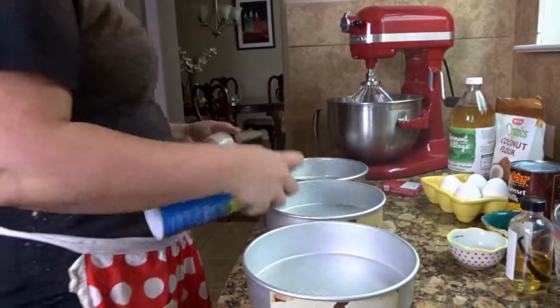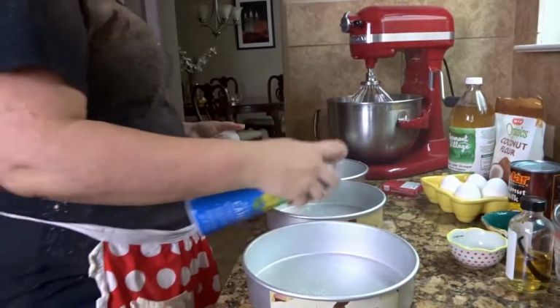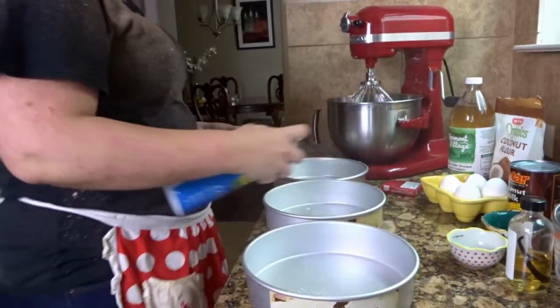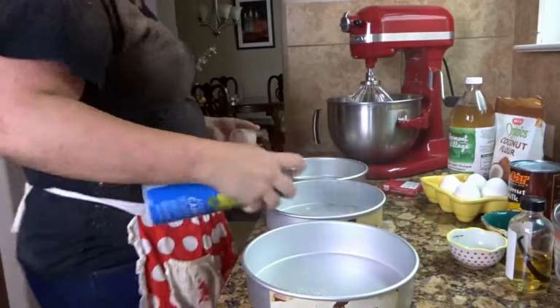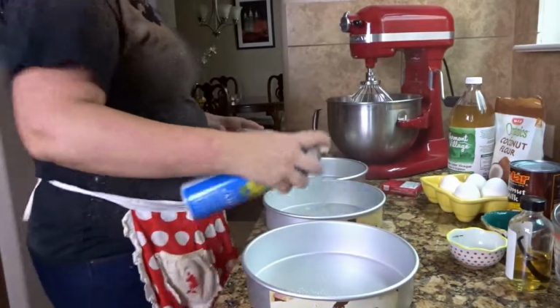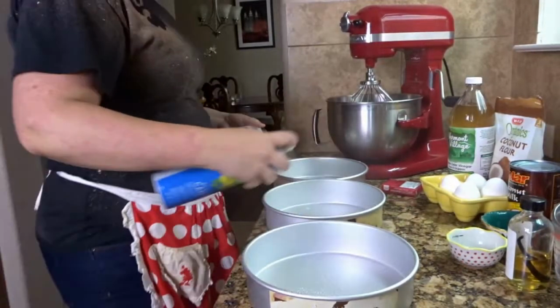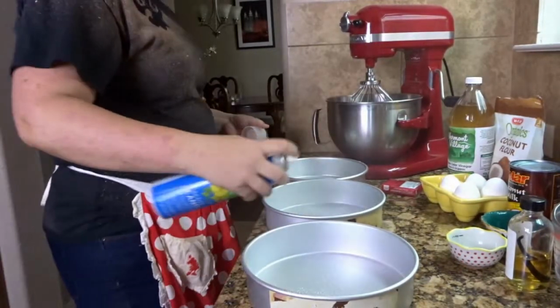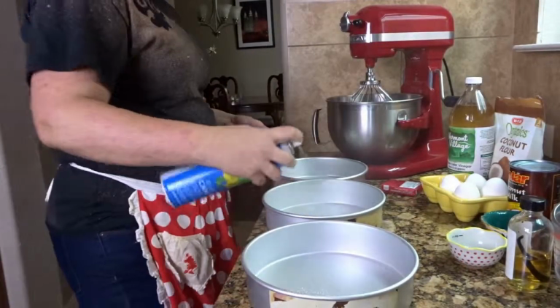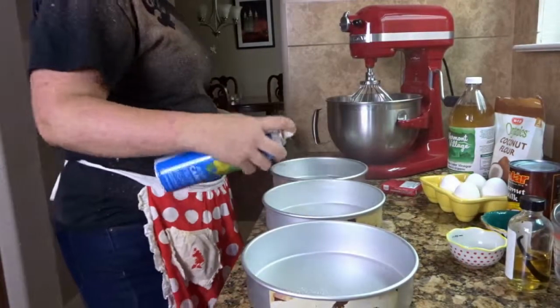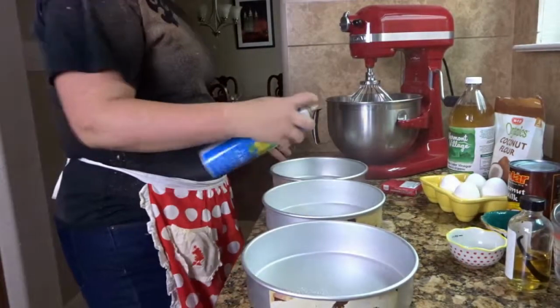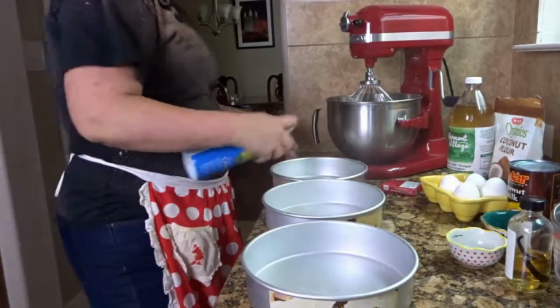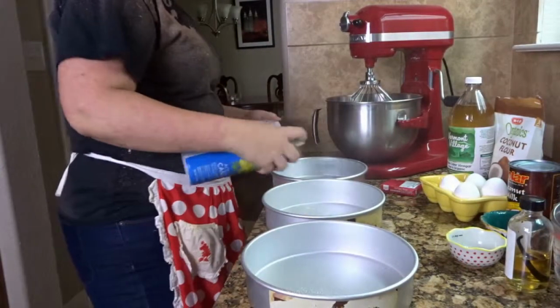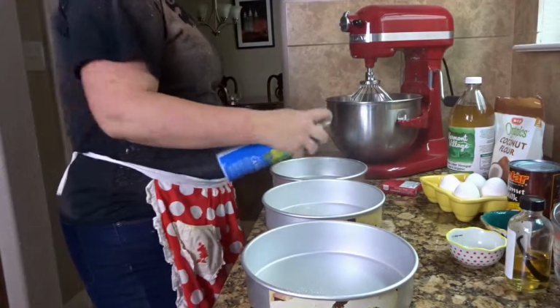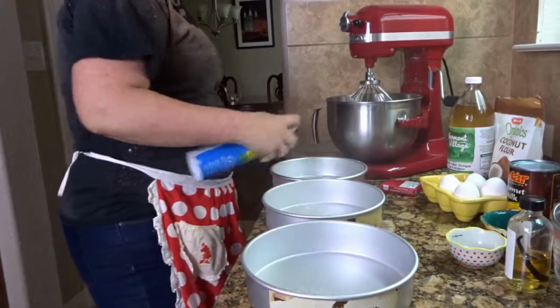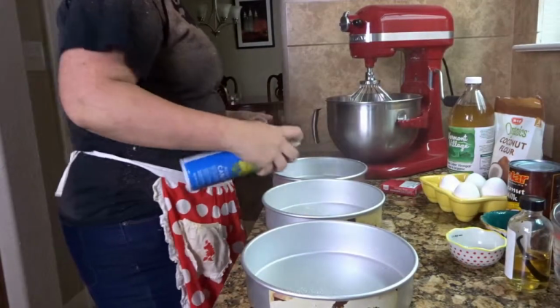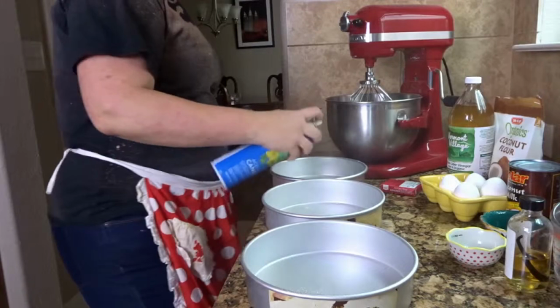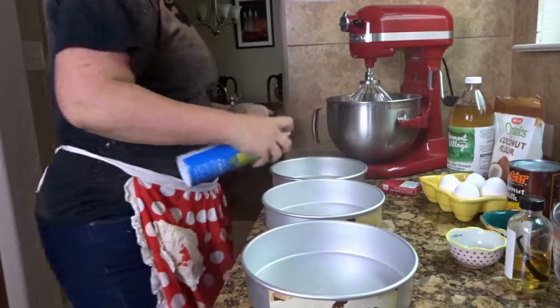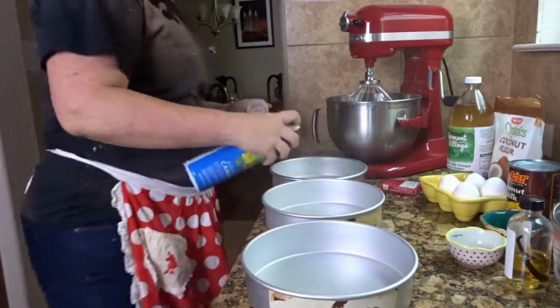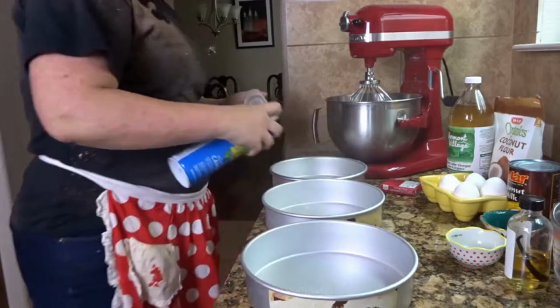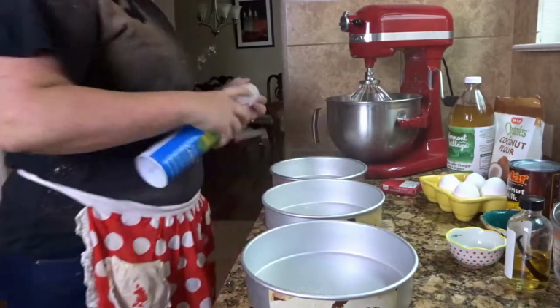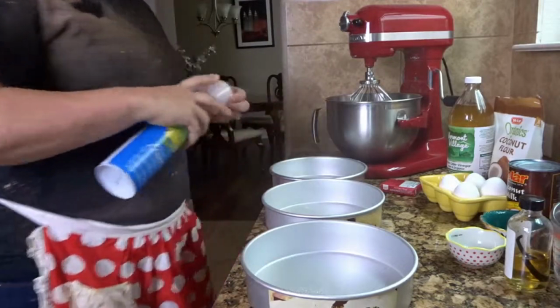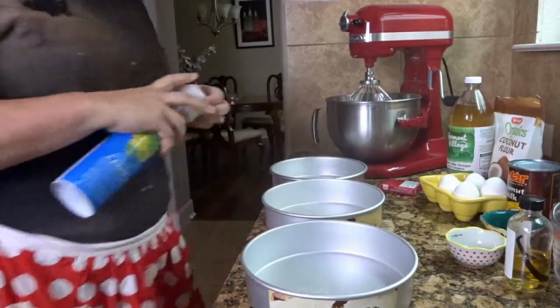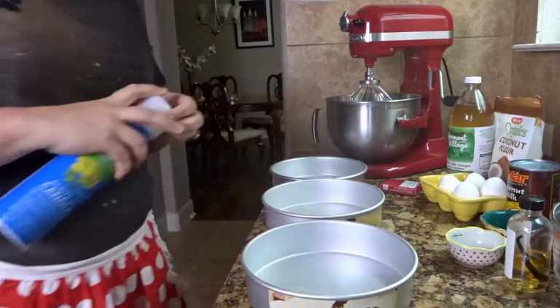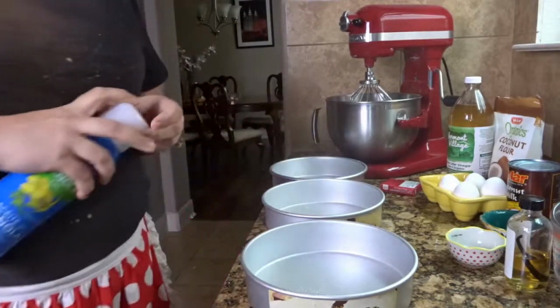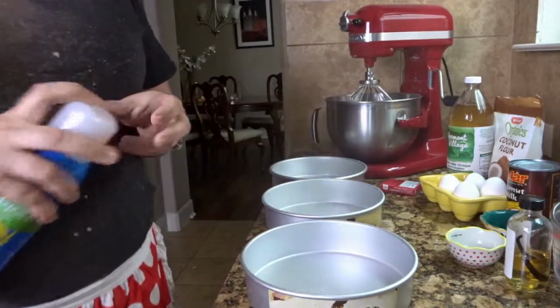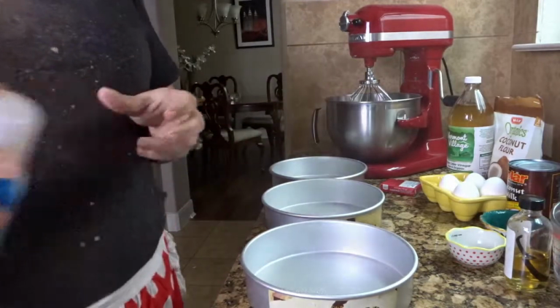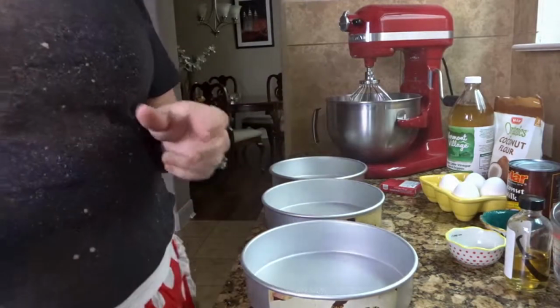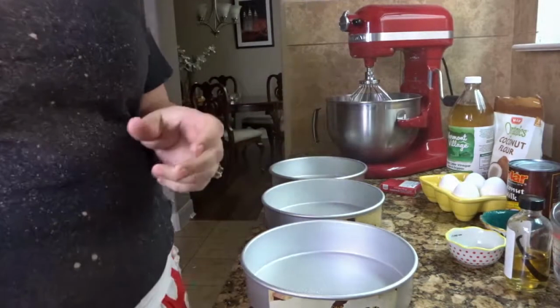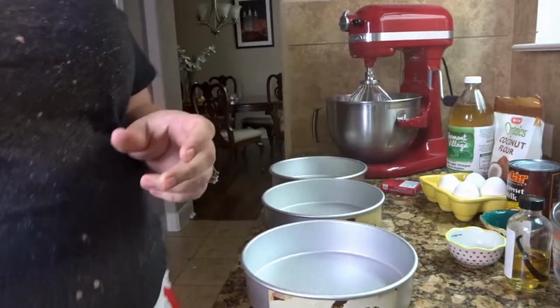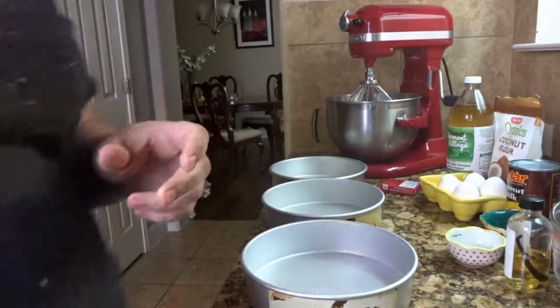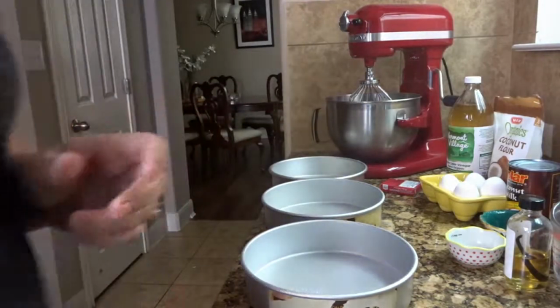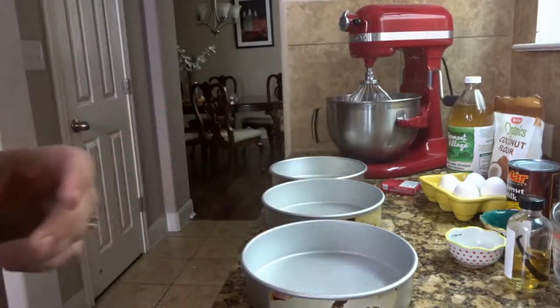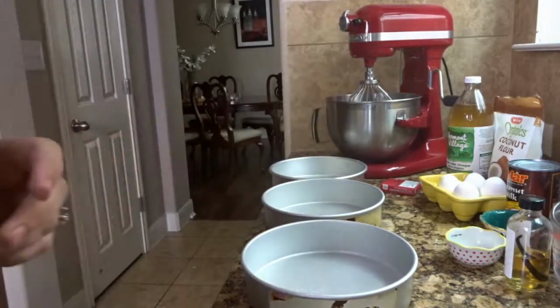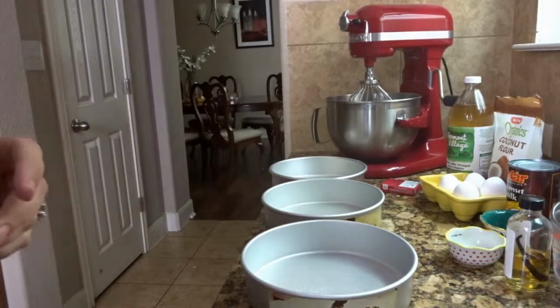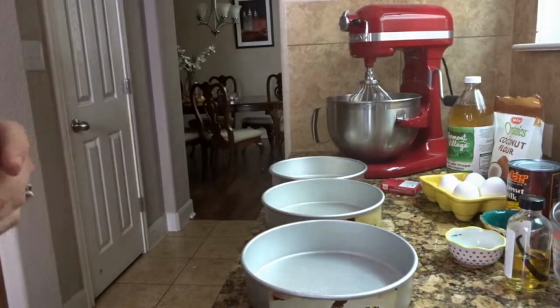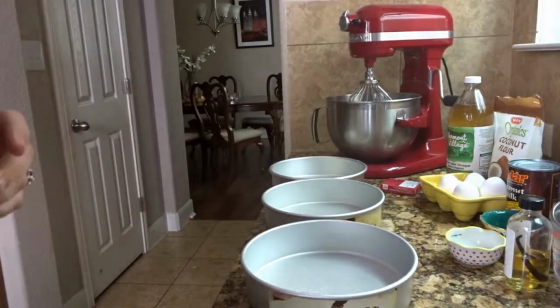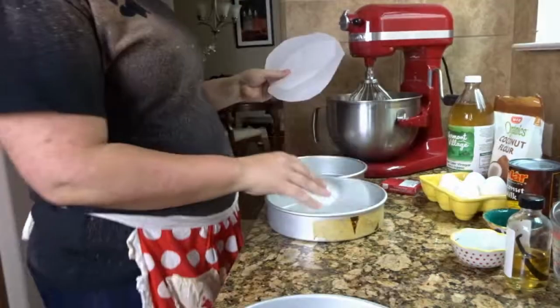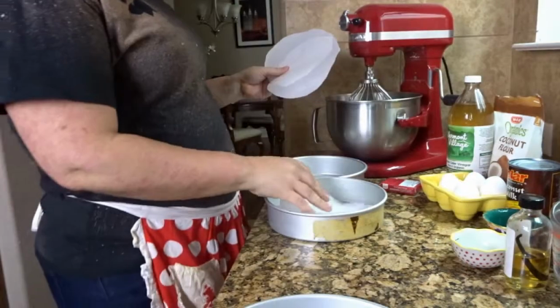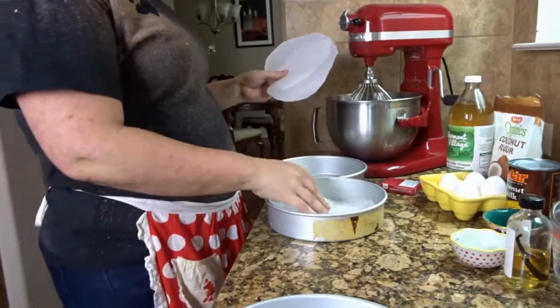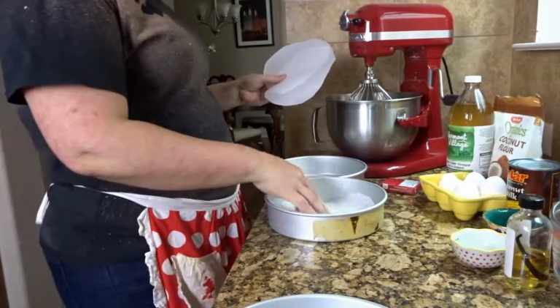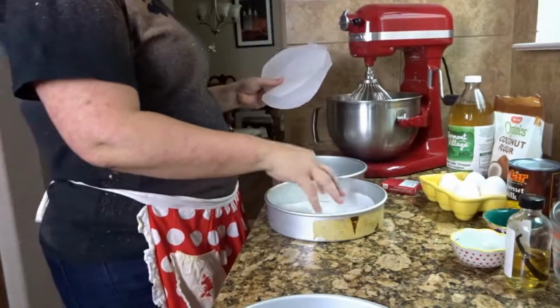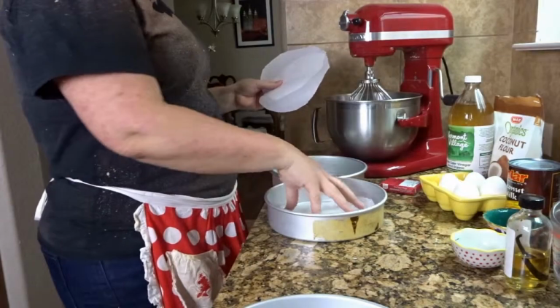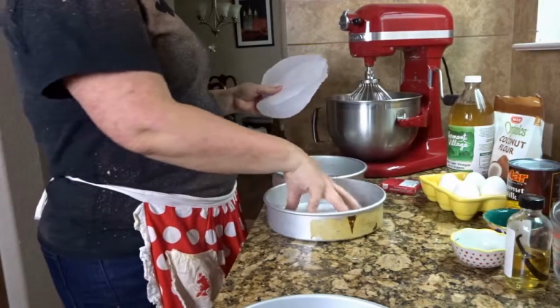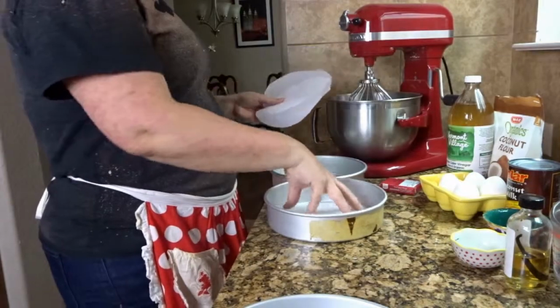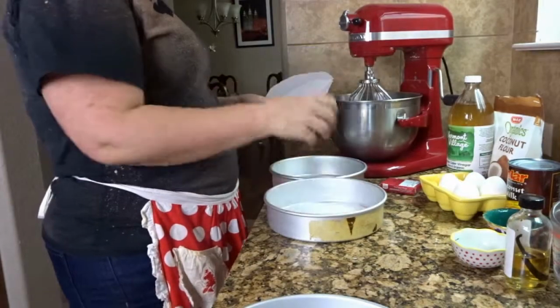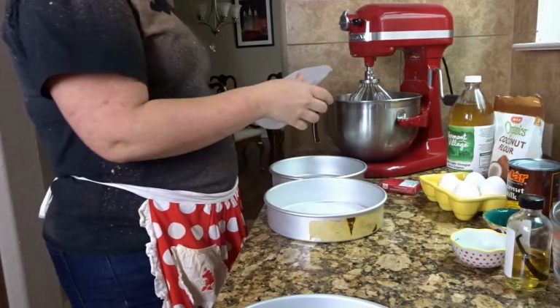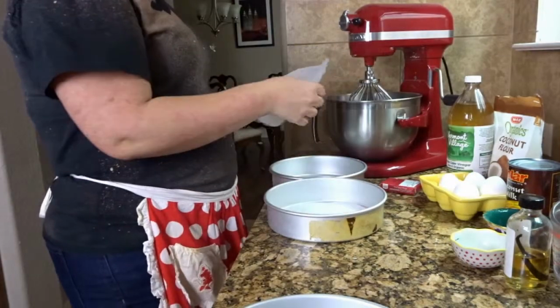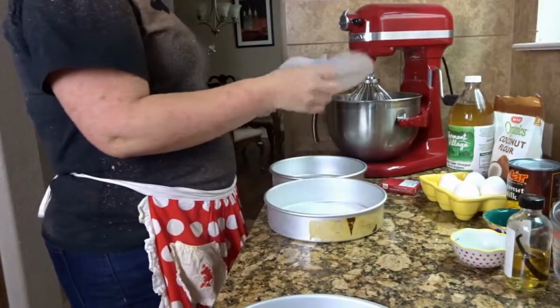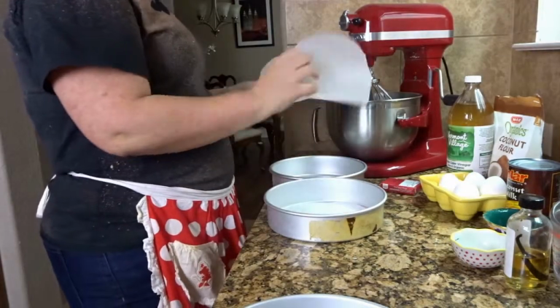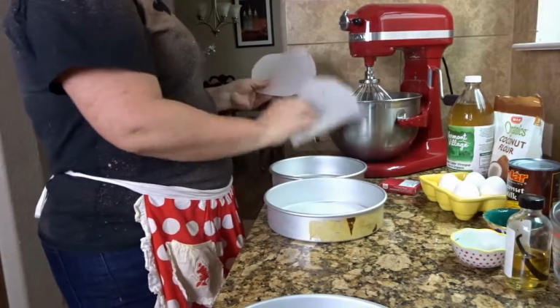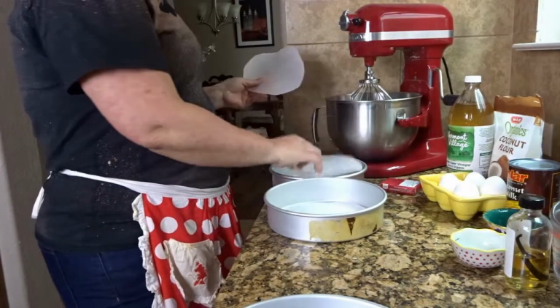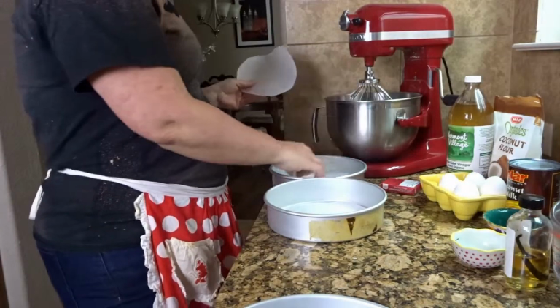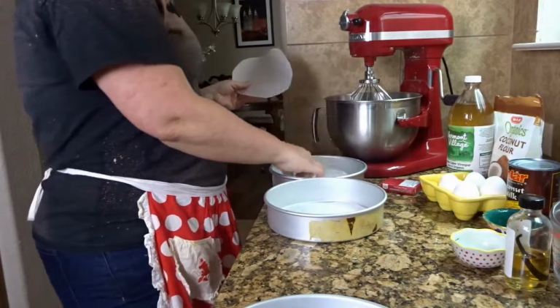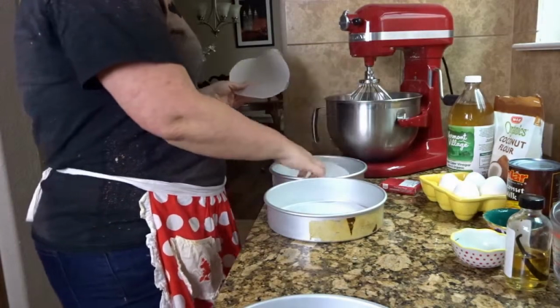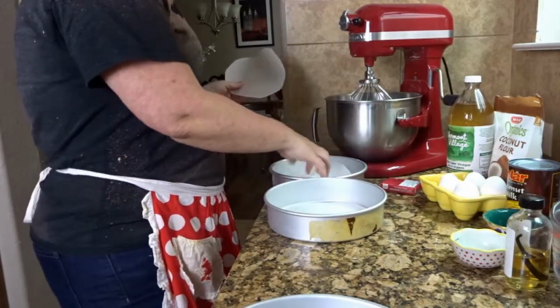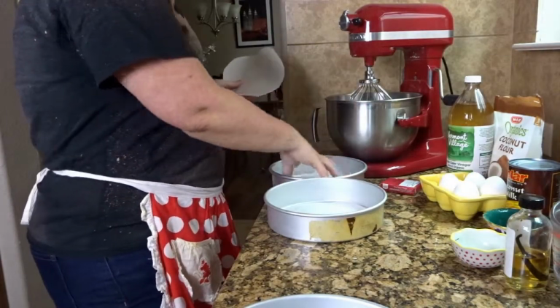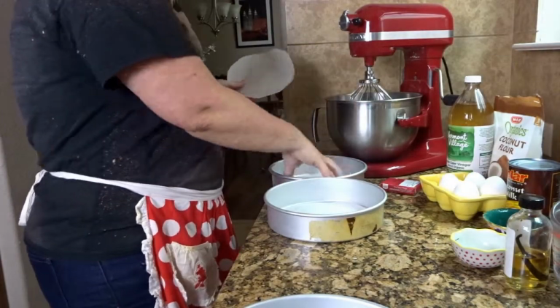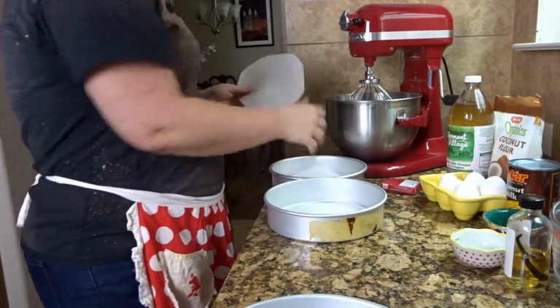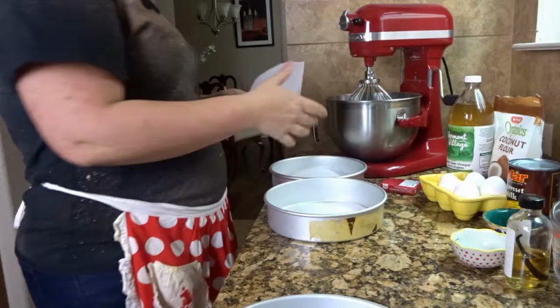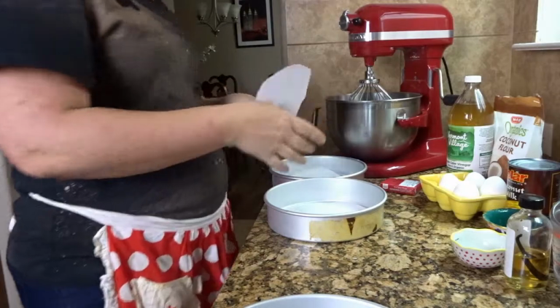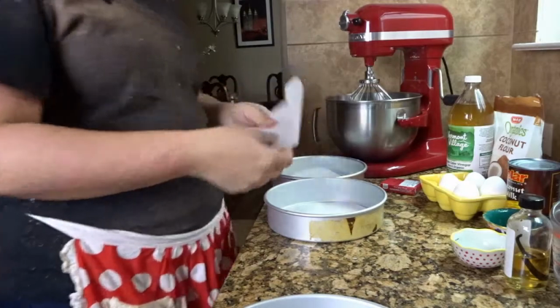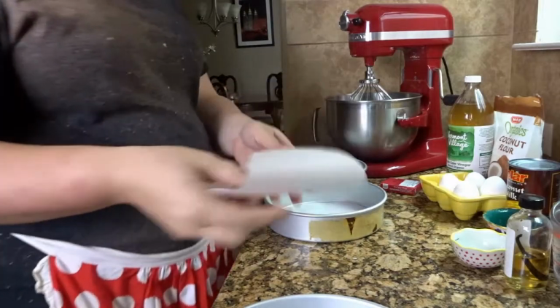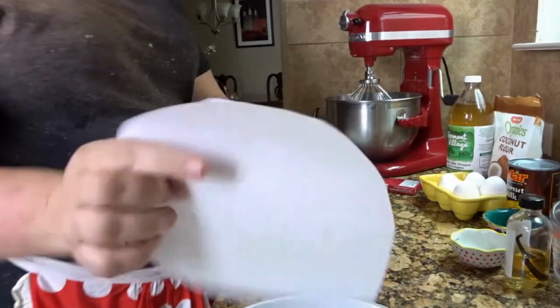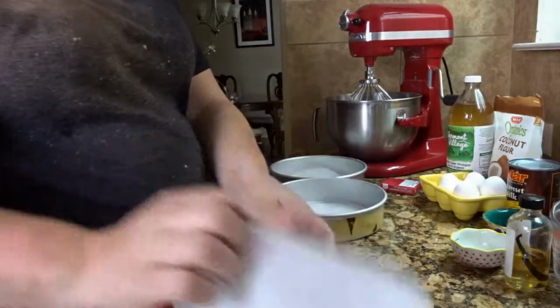So the first thing you're going to do is spray your pans, and I'm putting parchment paper inside them for just an extra assurance that it won't stick.